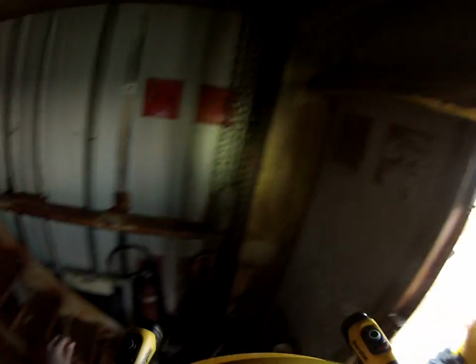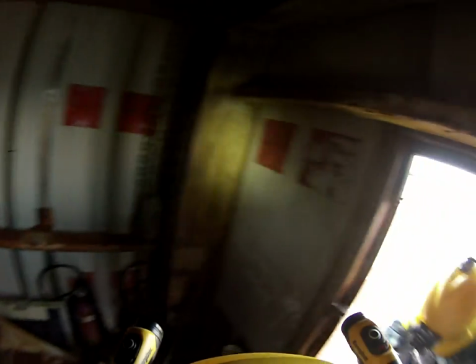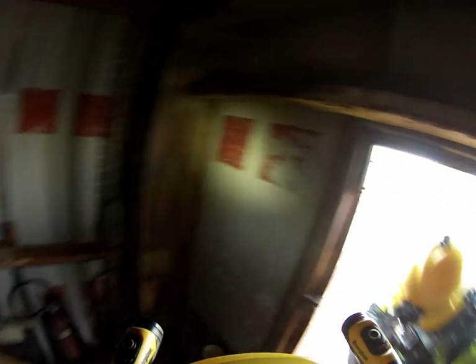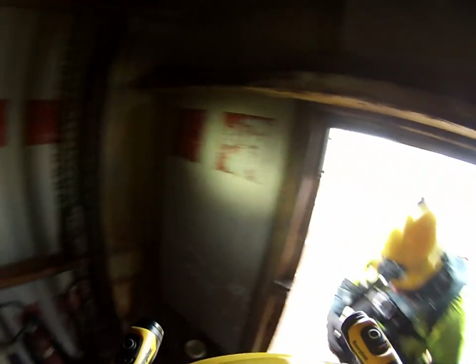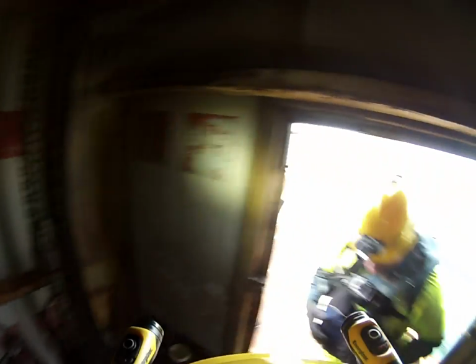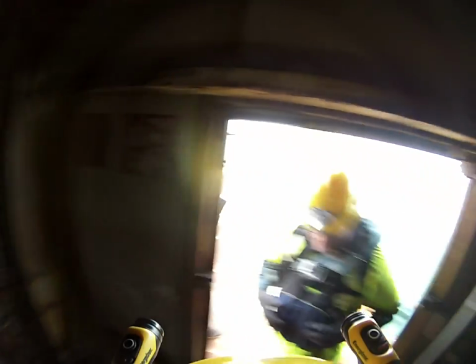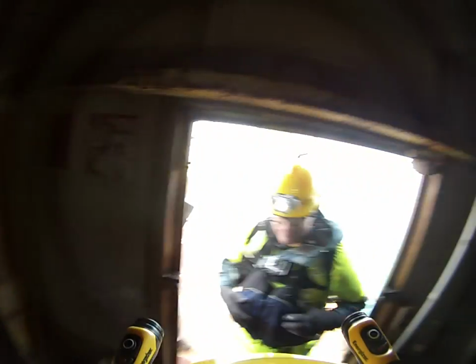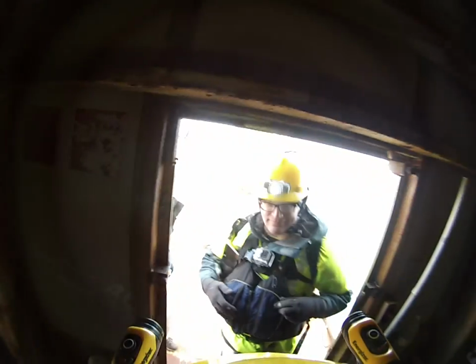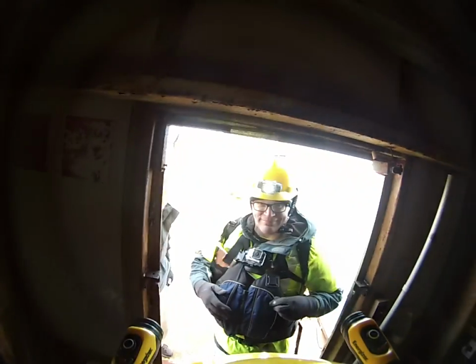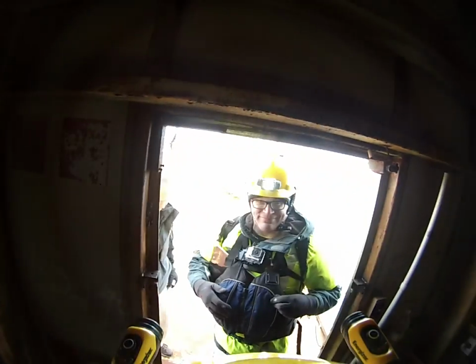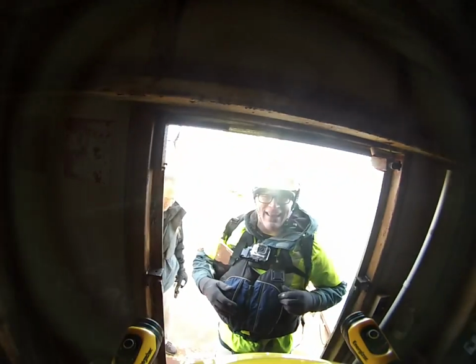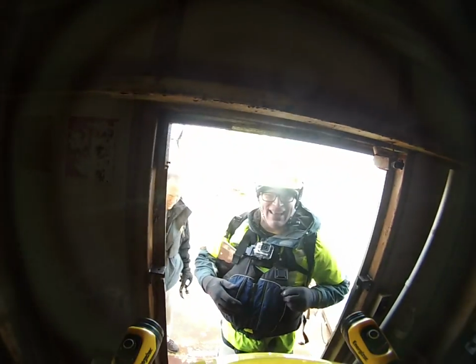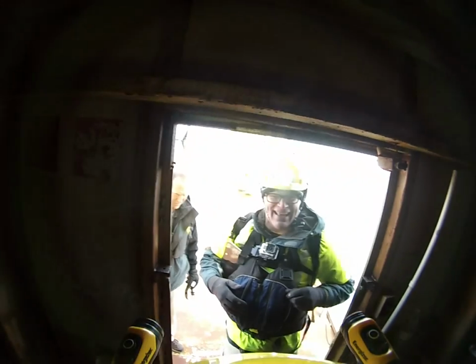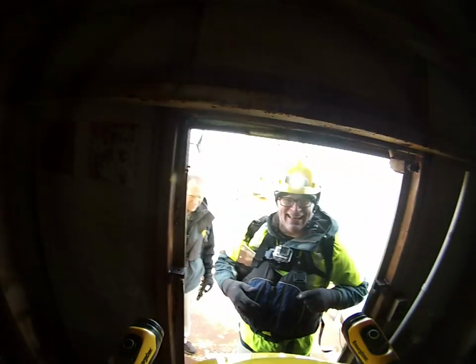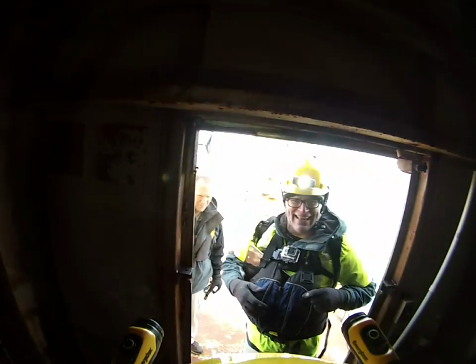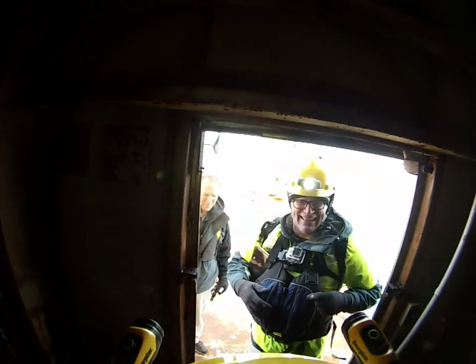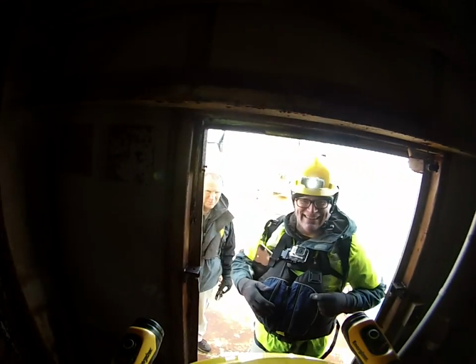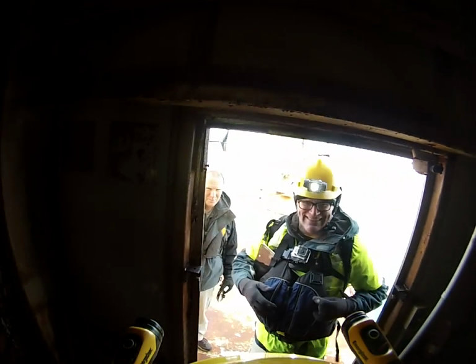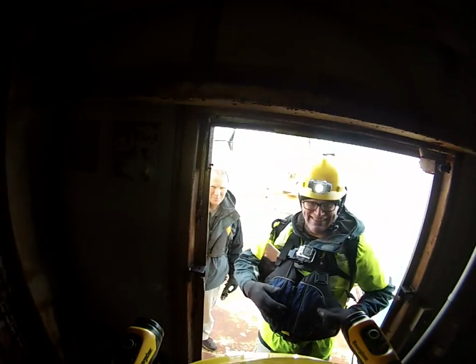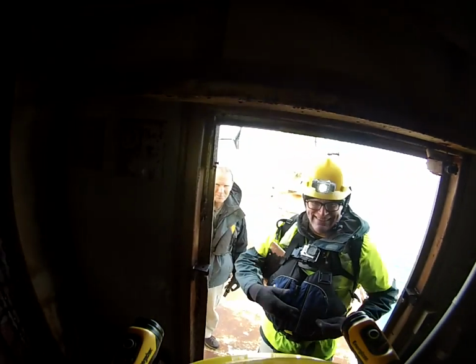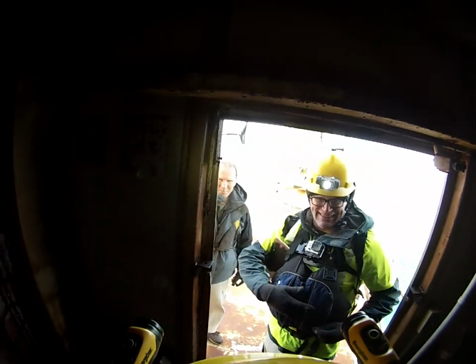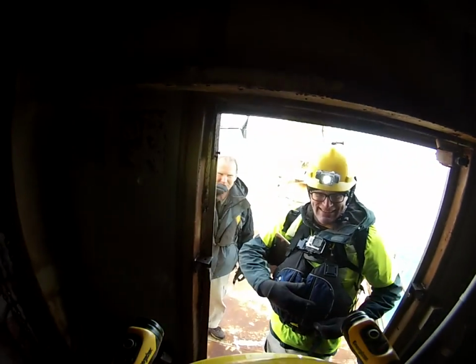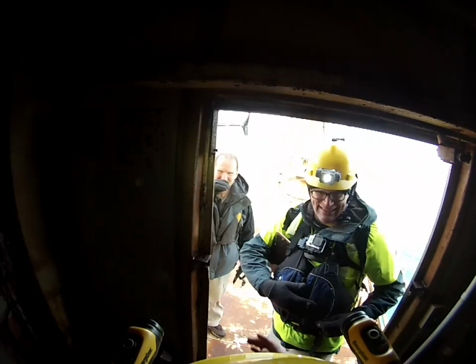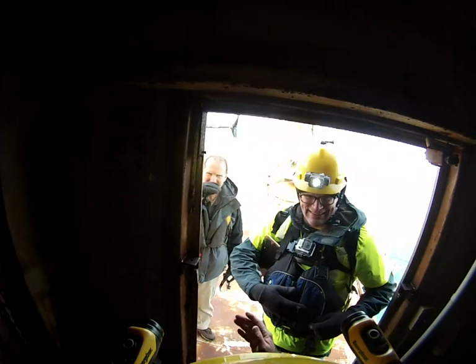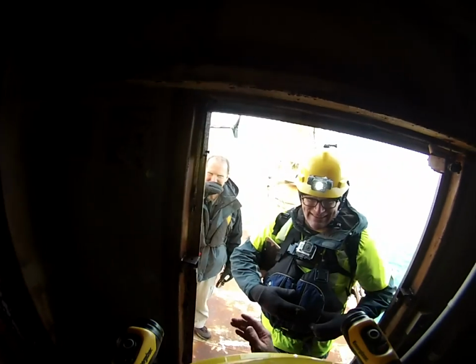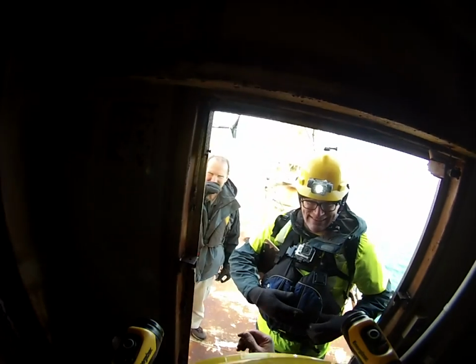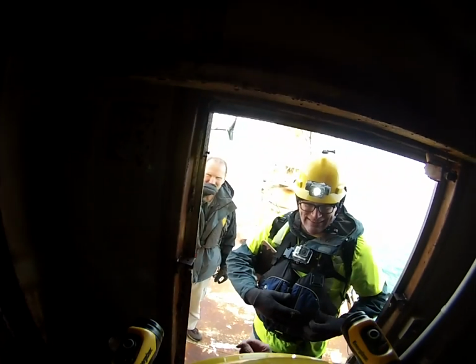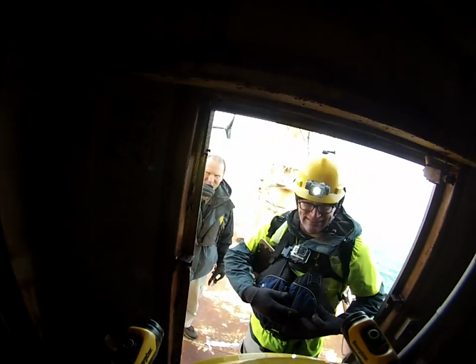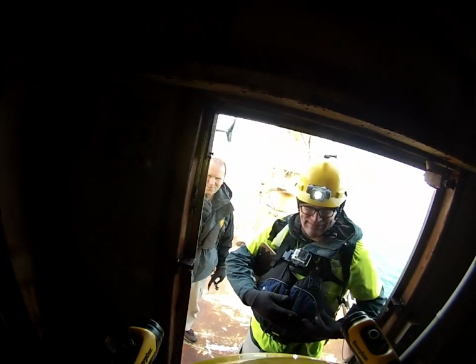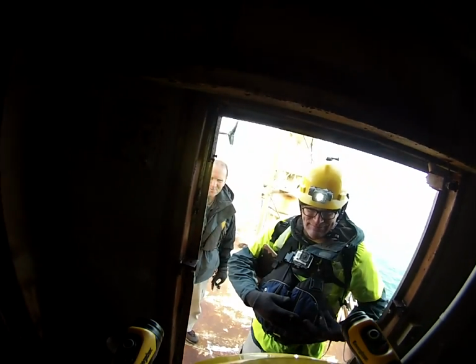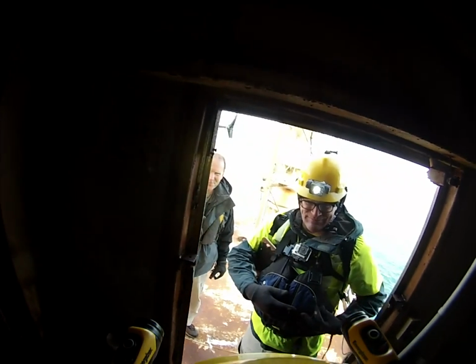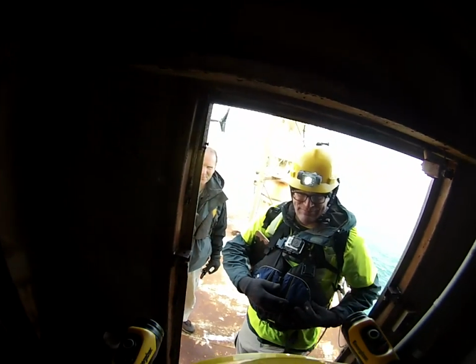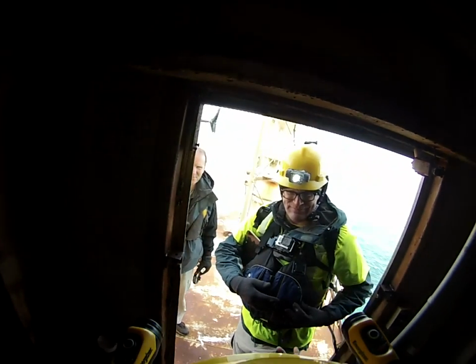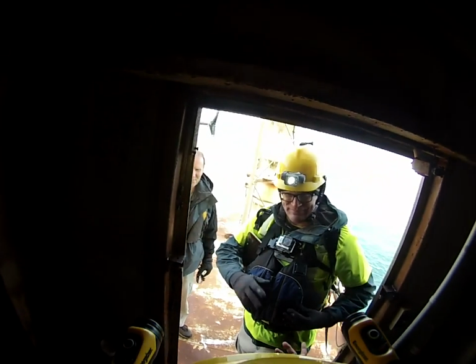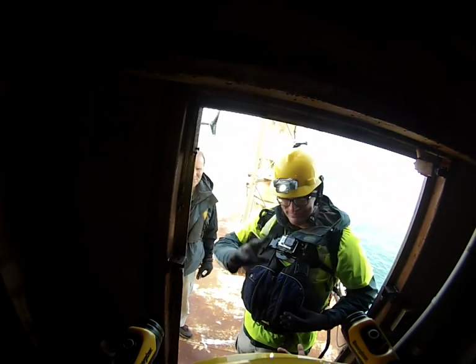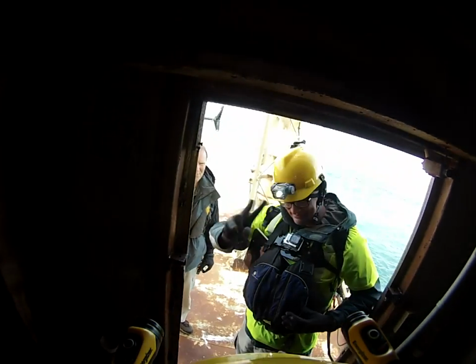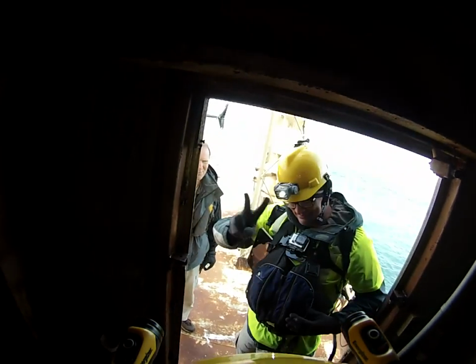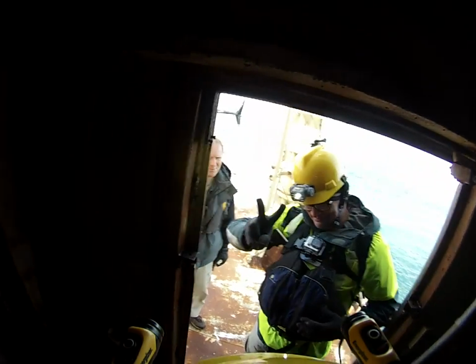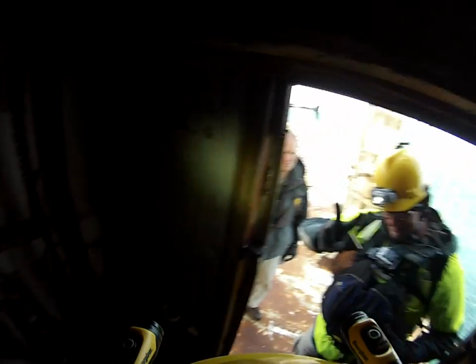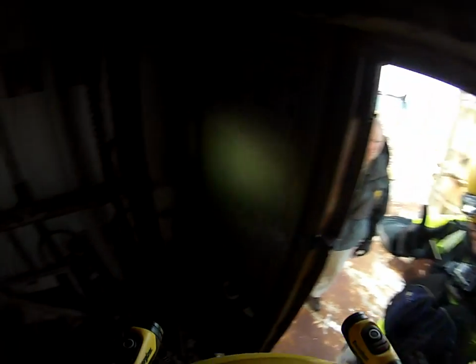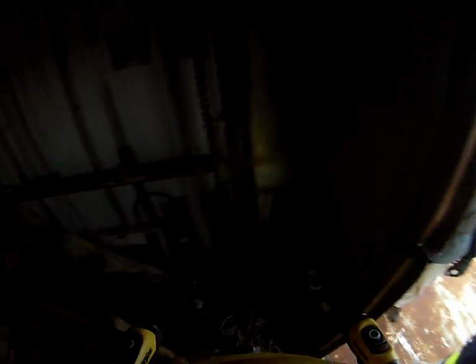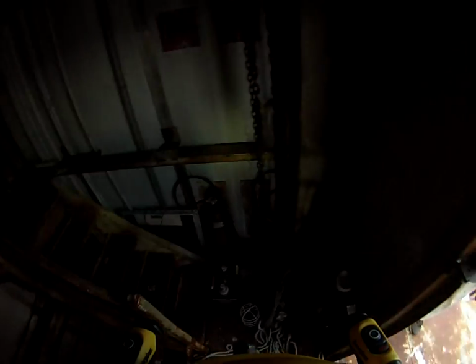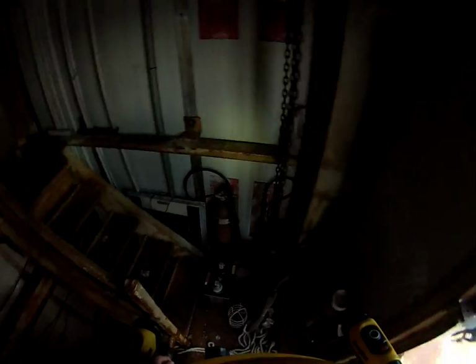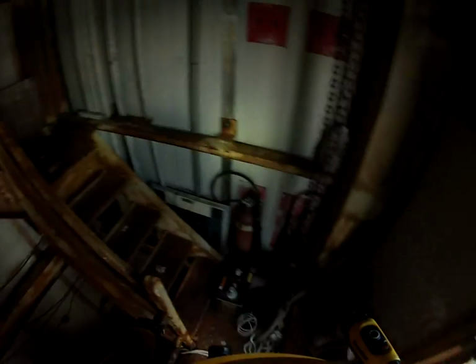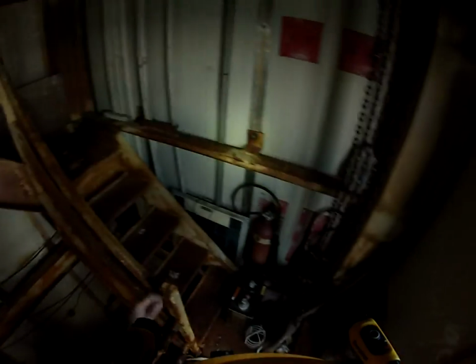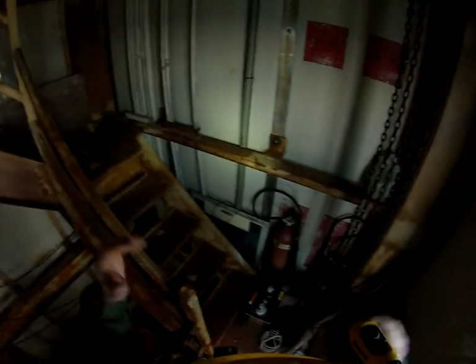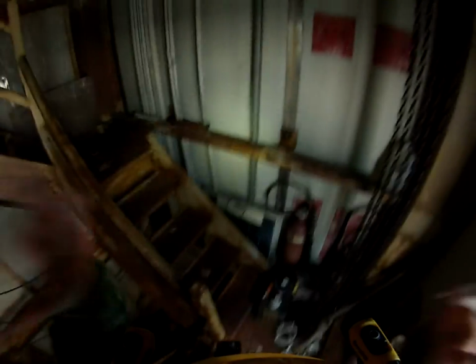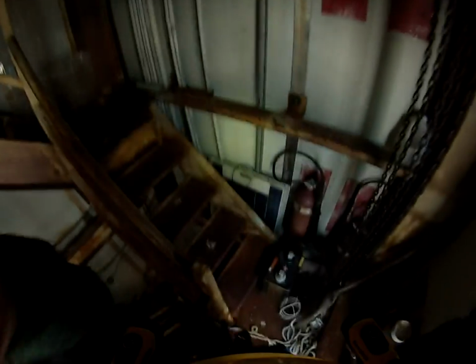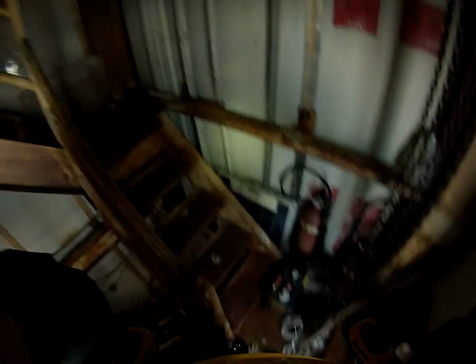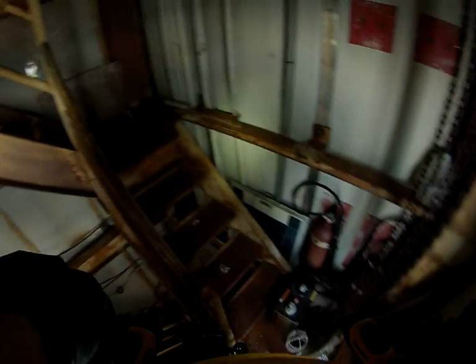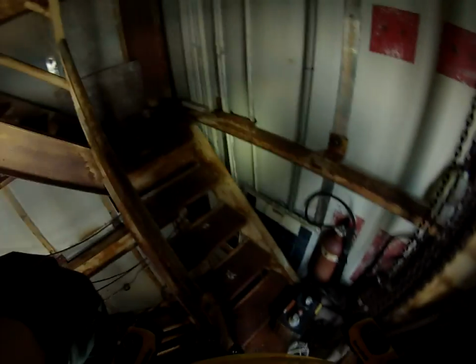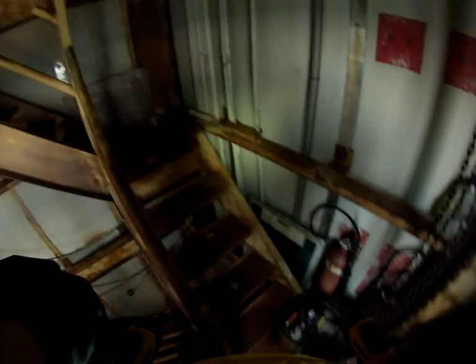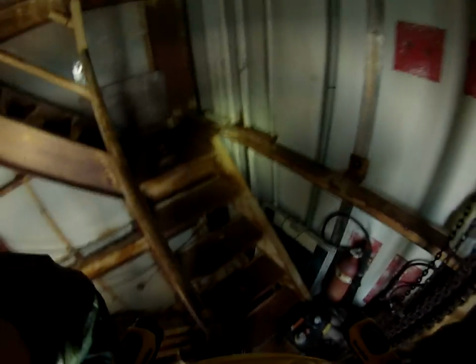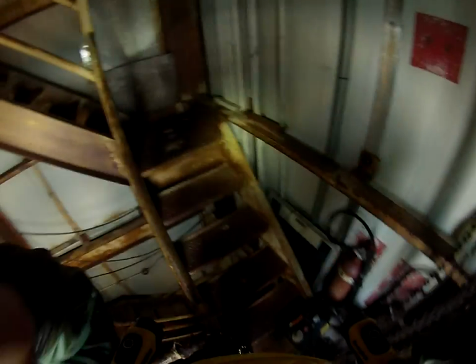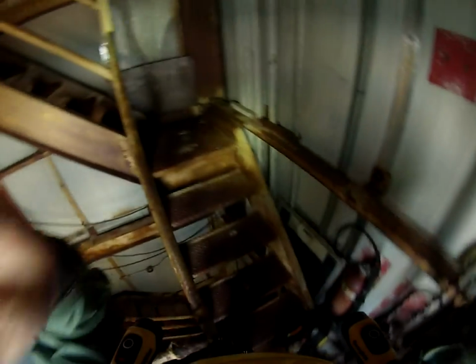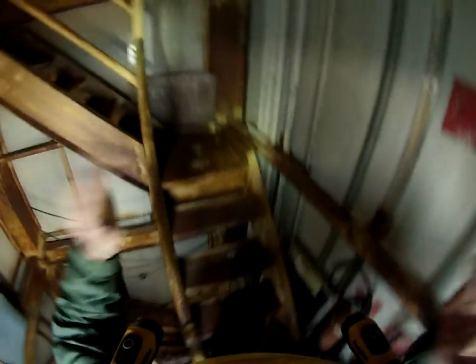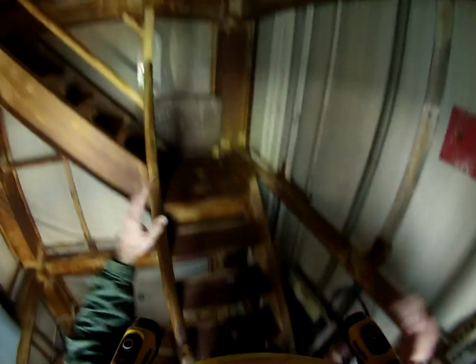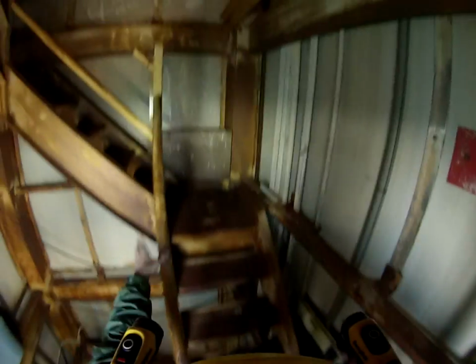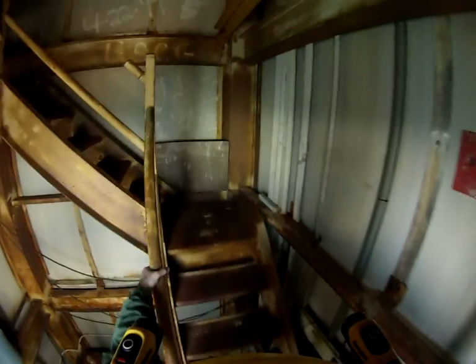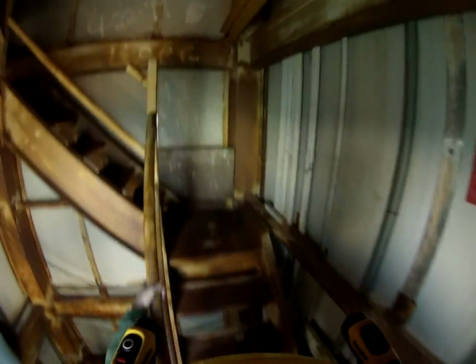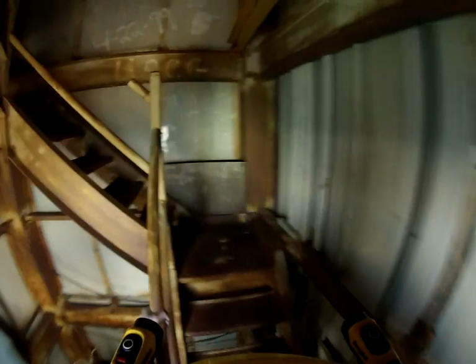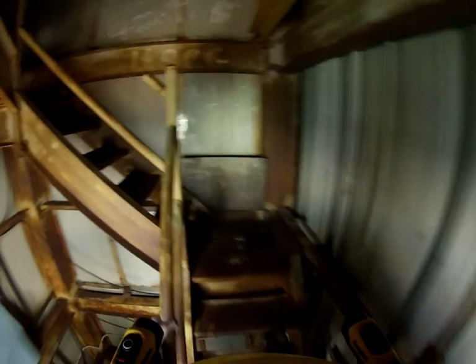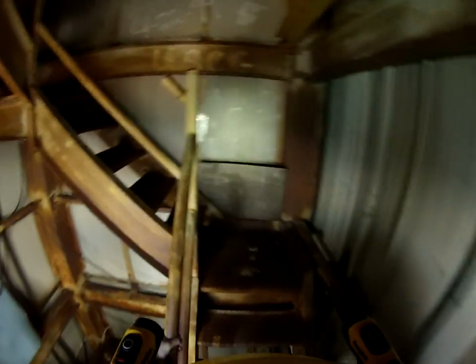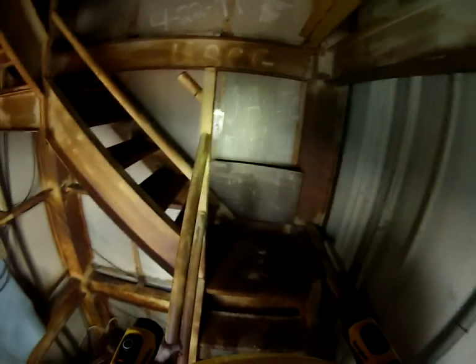Here we are at Diamond Shoals. We have Dave, our pilot, and Jeff Johnson. We're heading up to the top of the light structure itself.